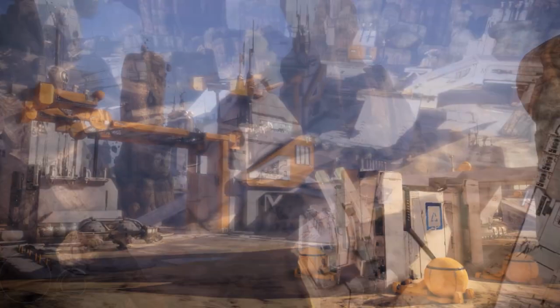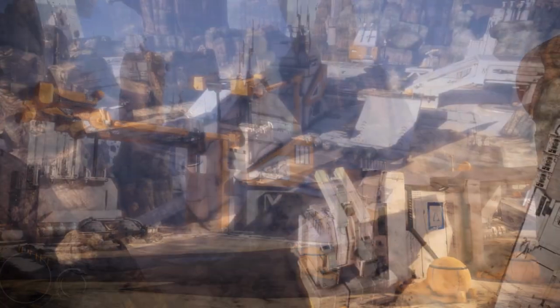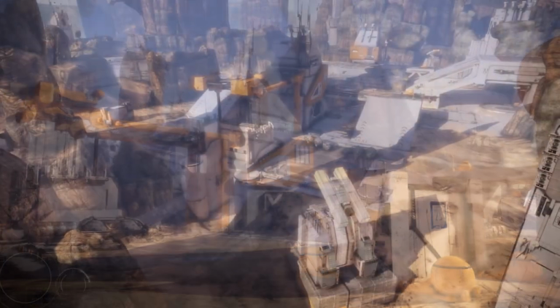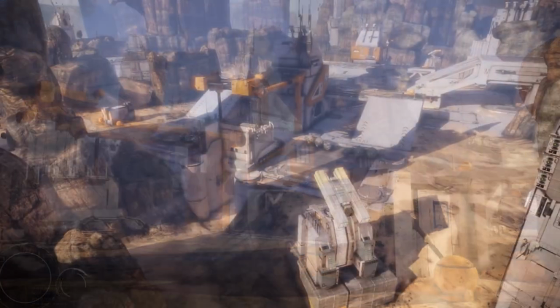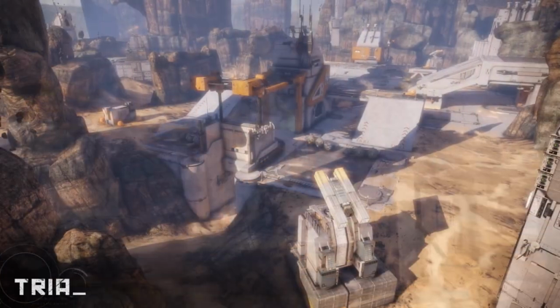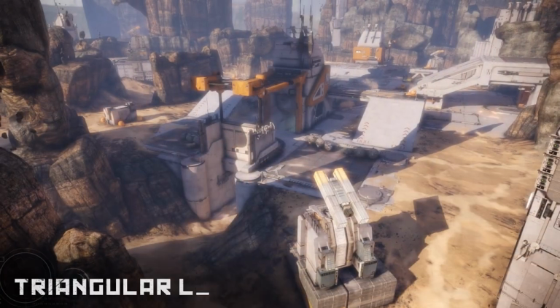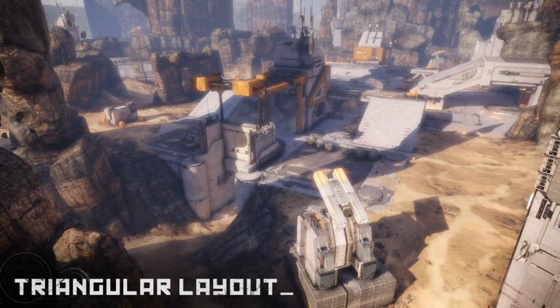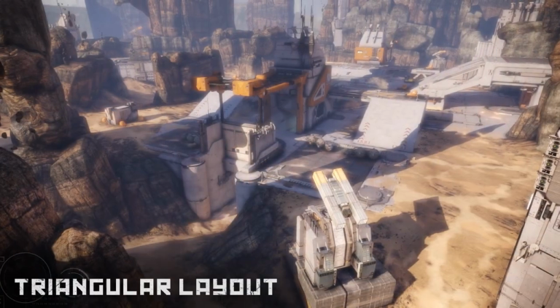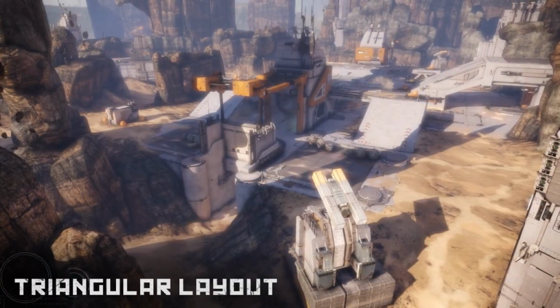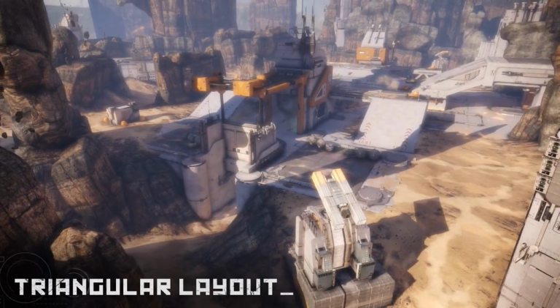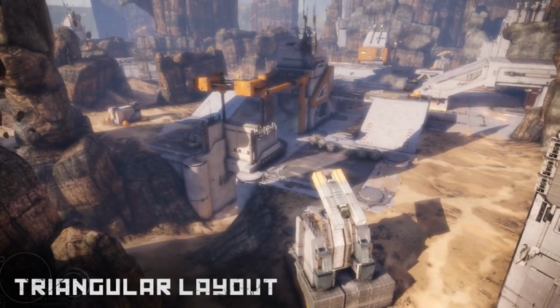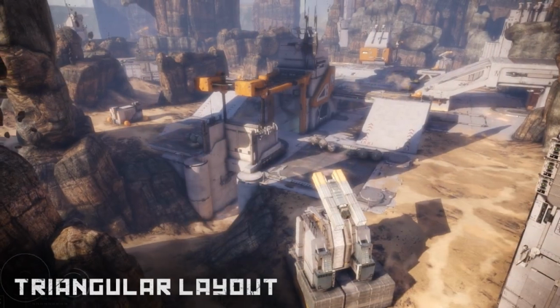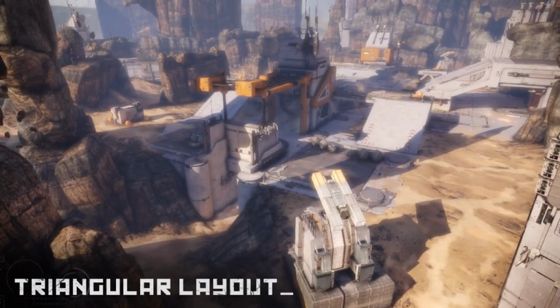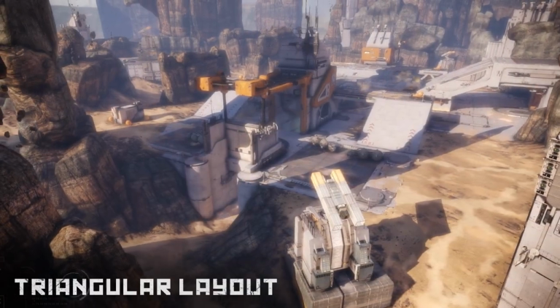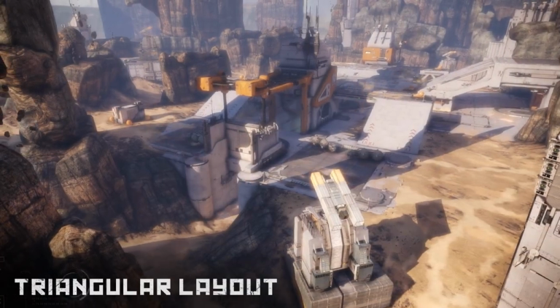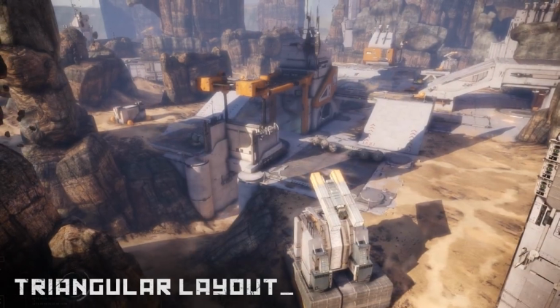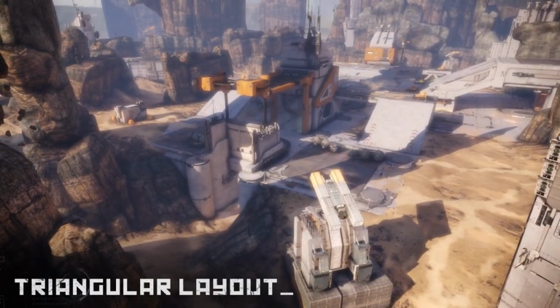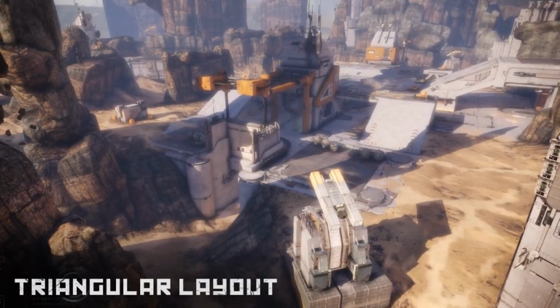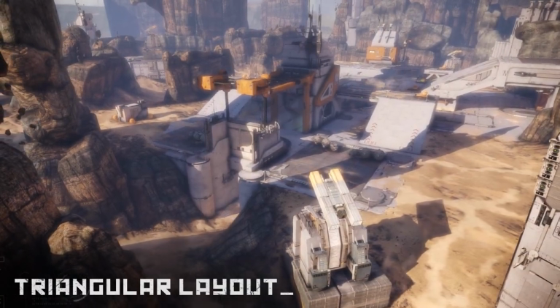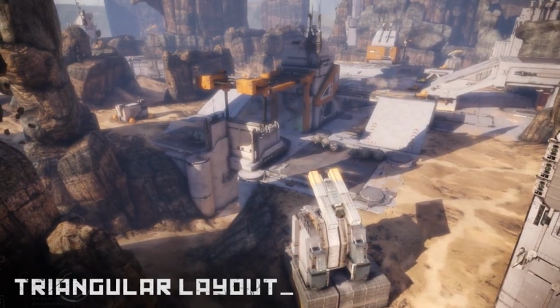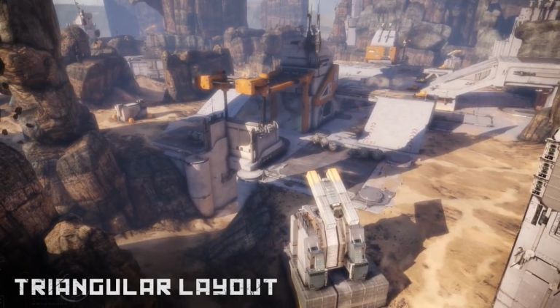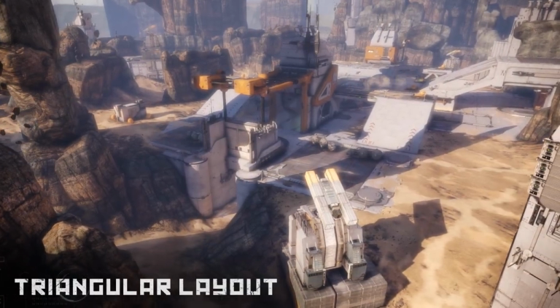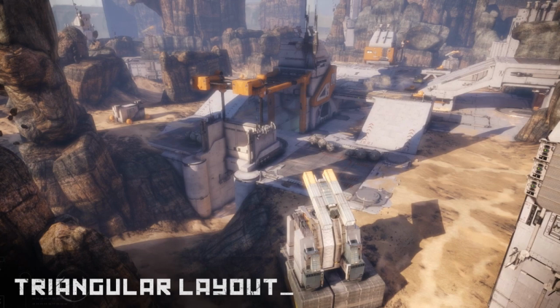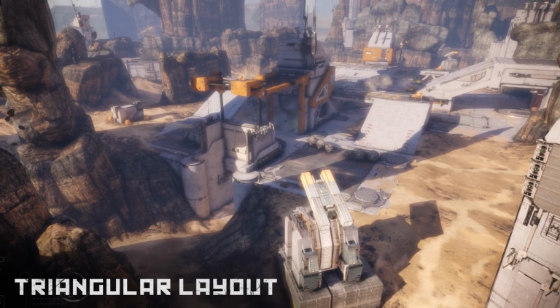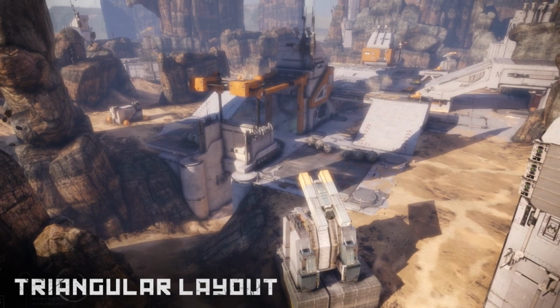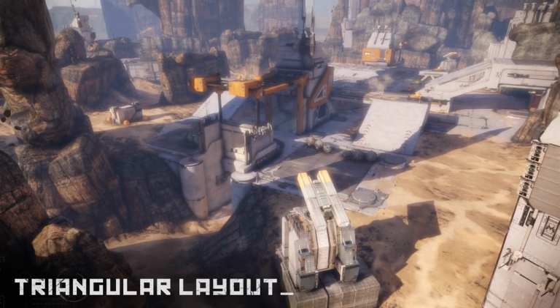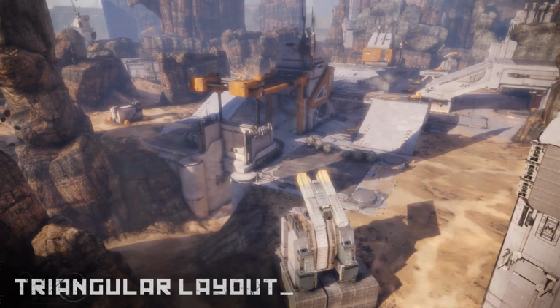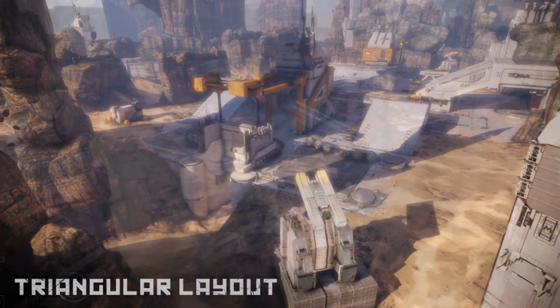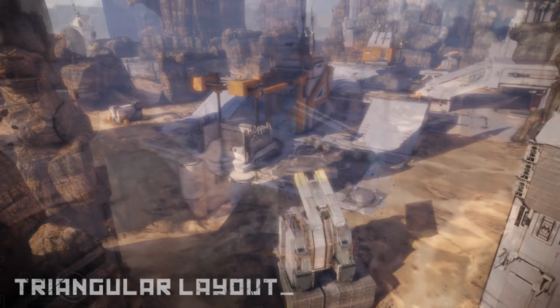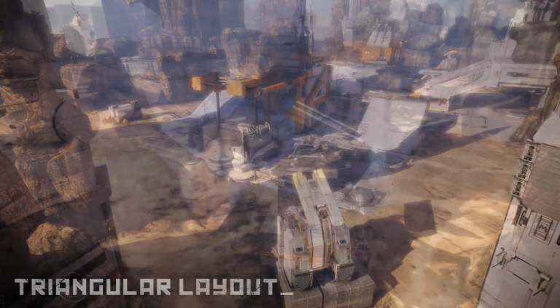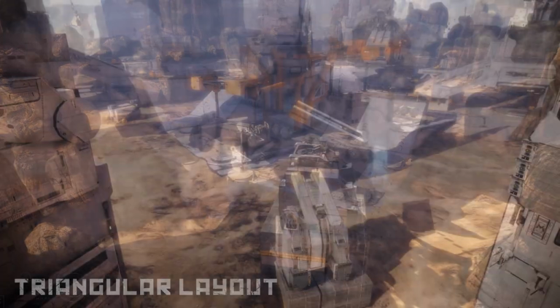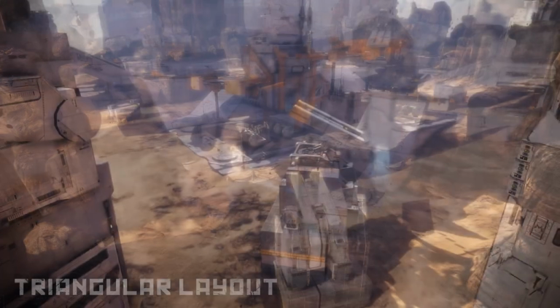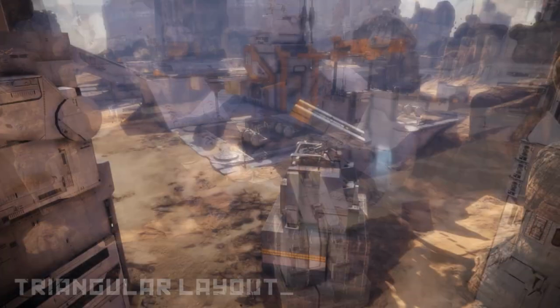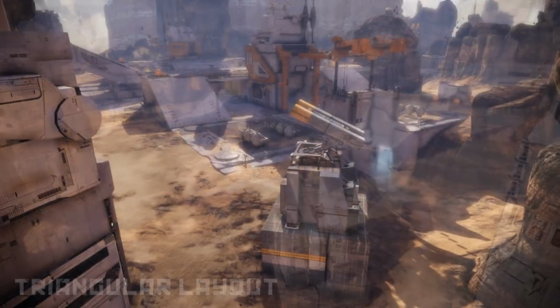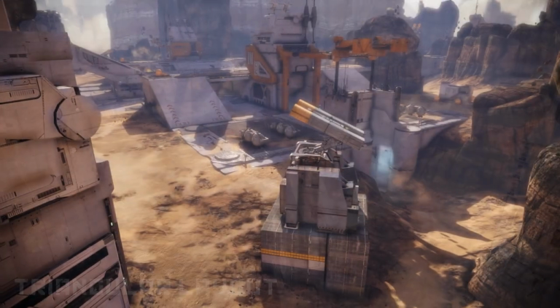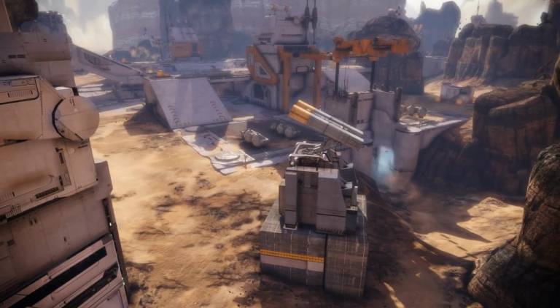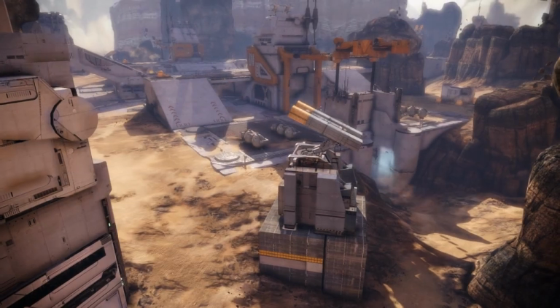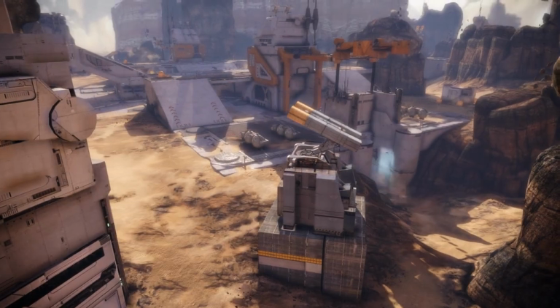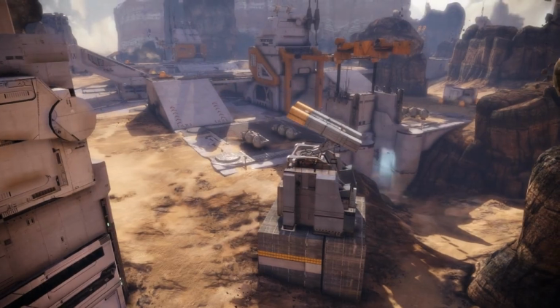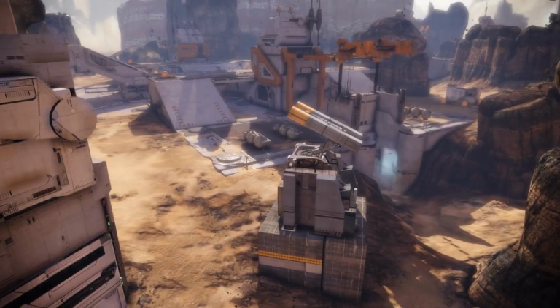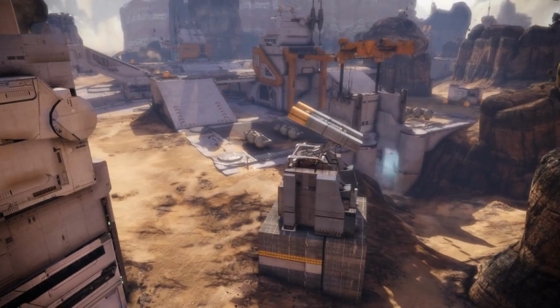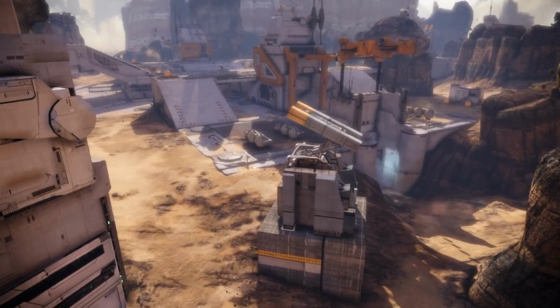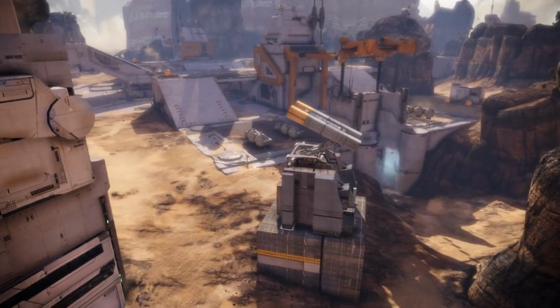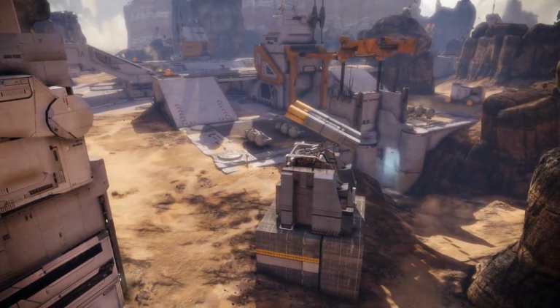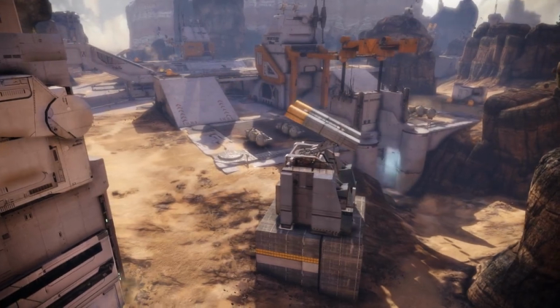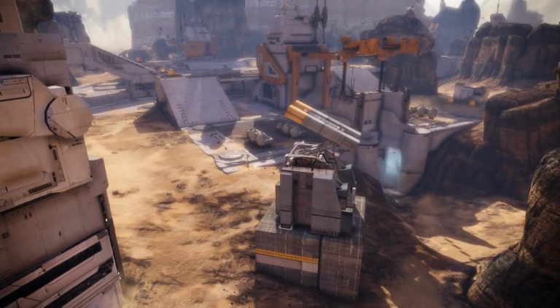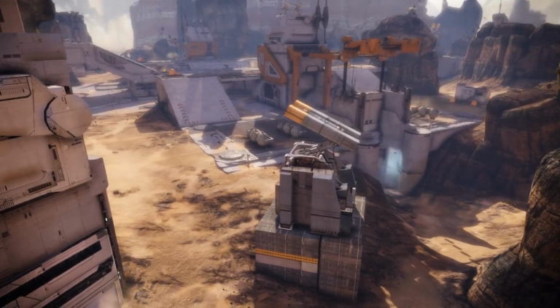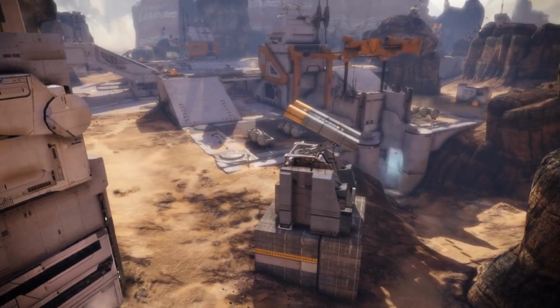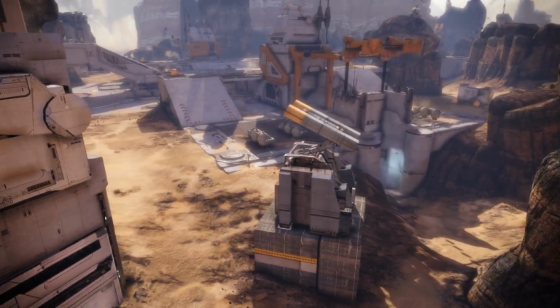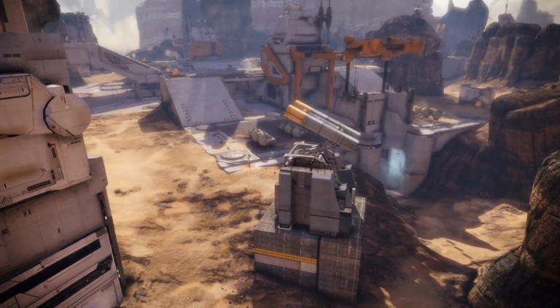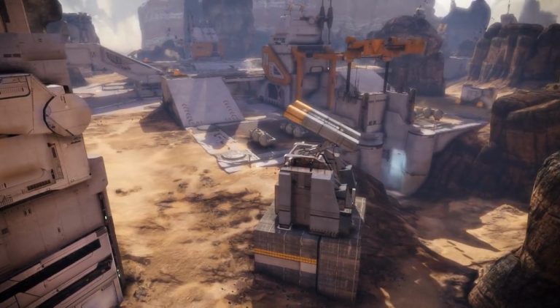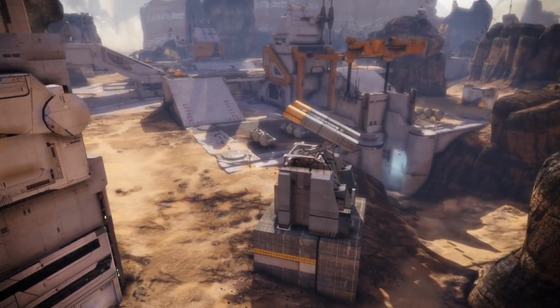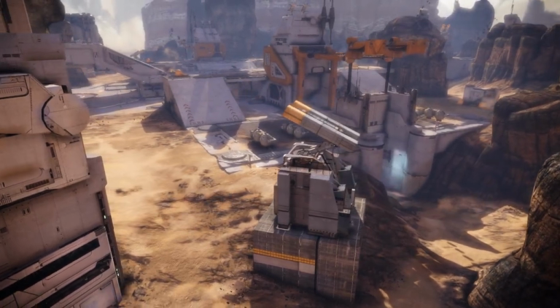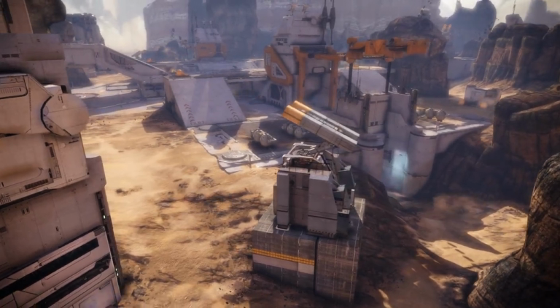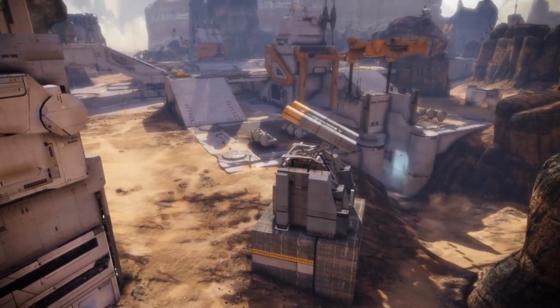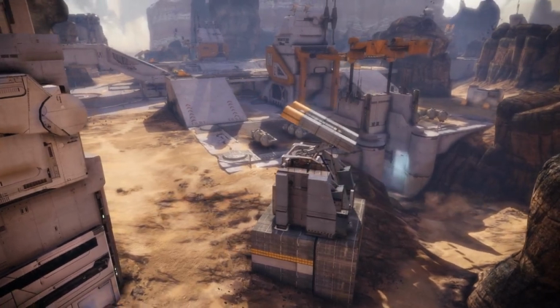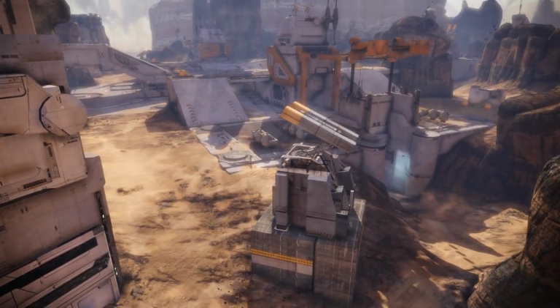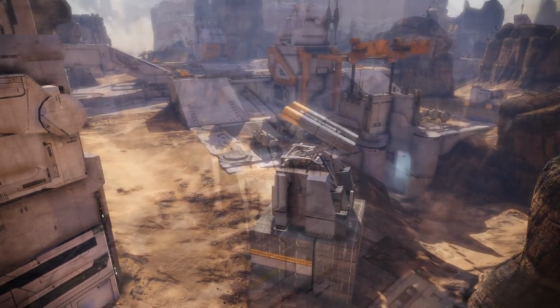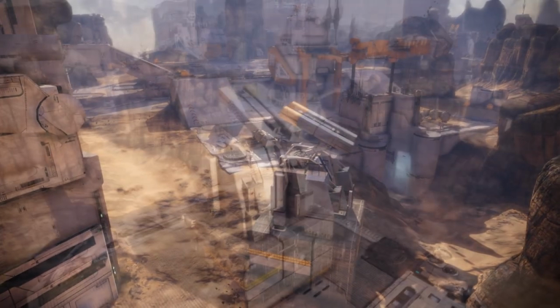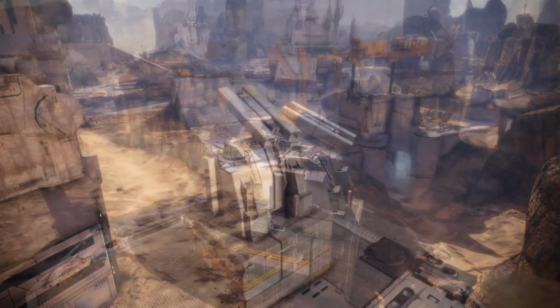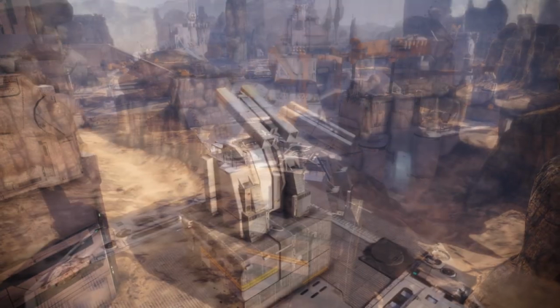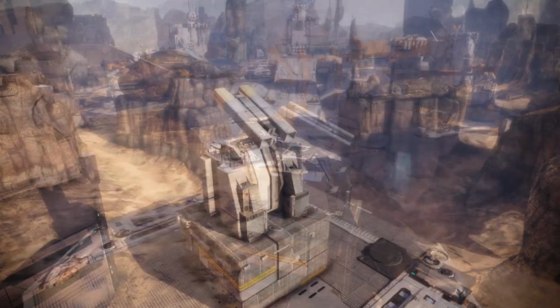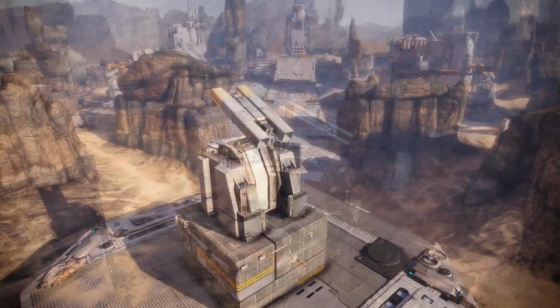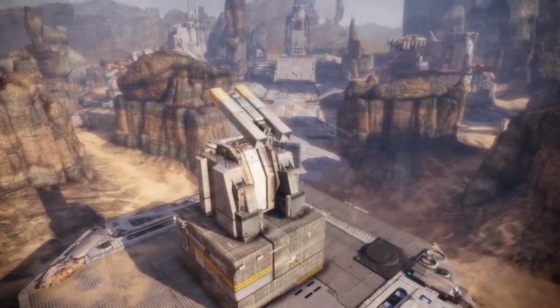The missile silo's triangular layout ensures that no capture point is ever too far to engage, nor too safe to leave undefended.